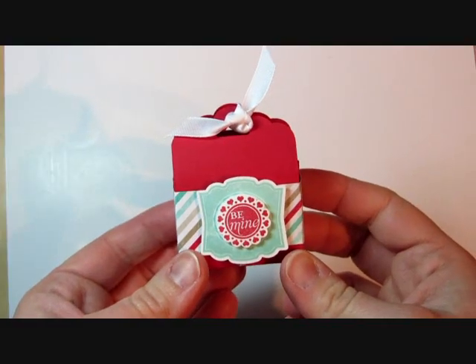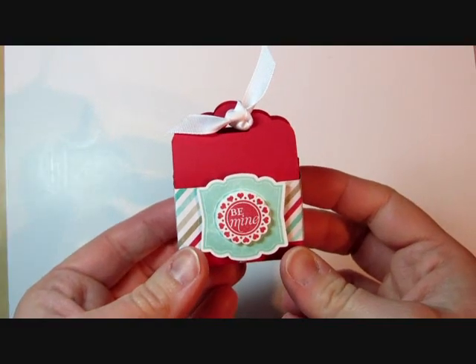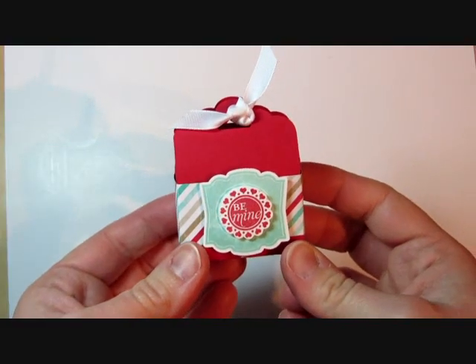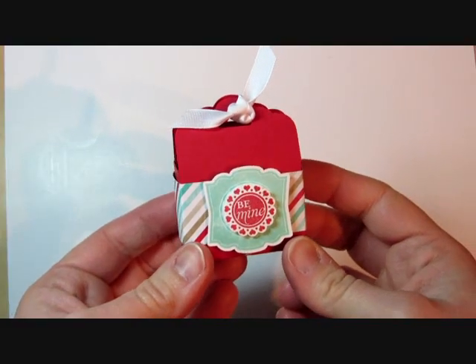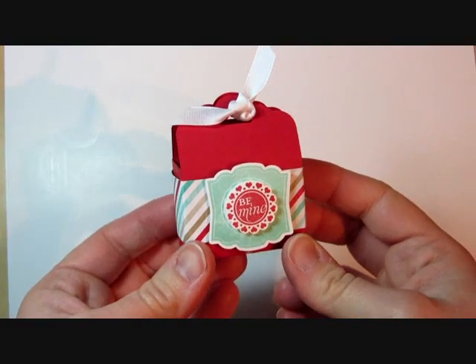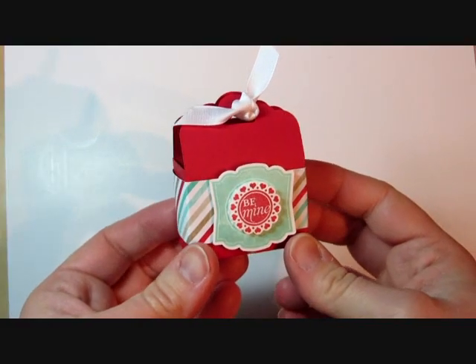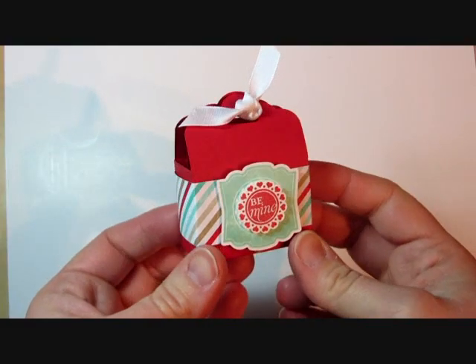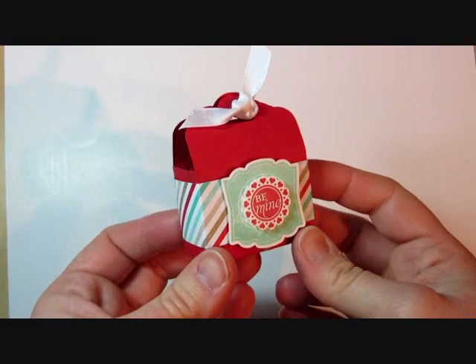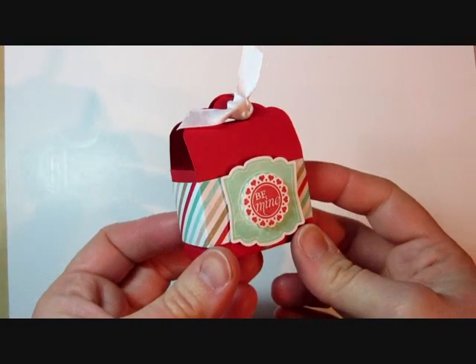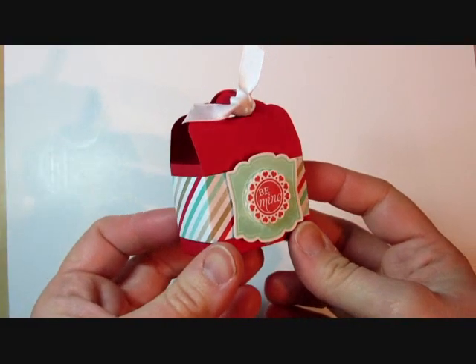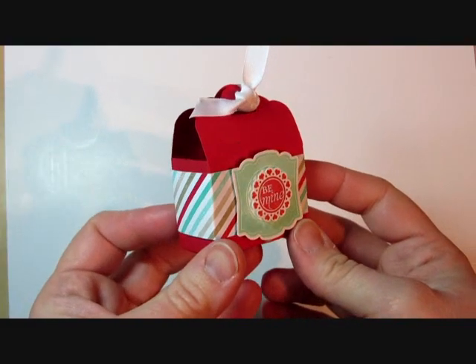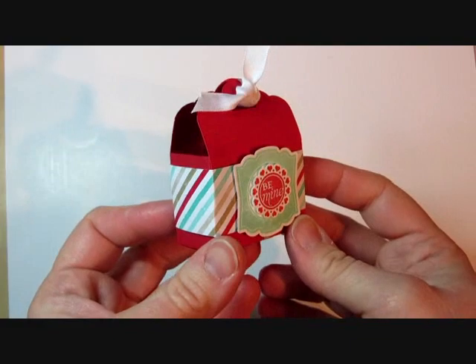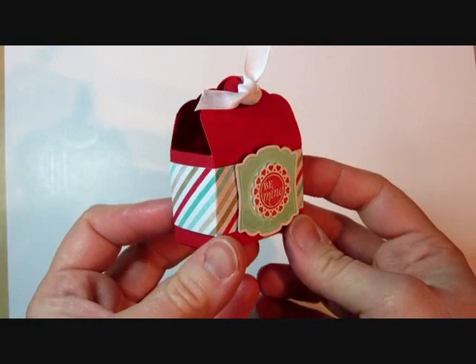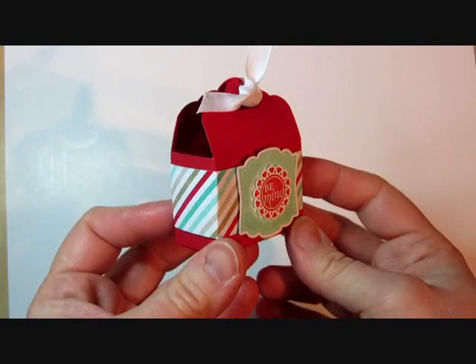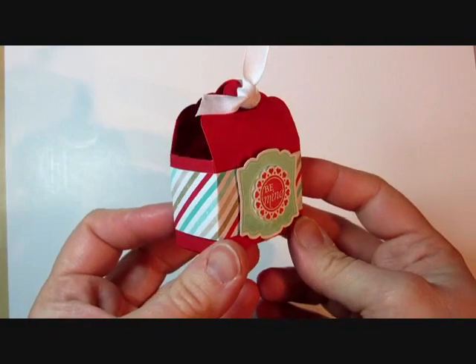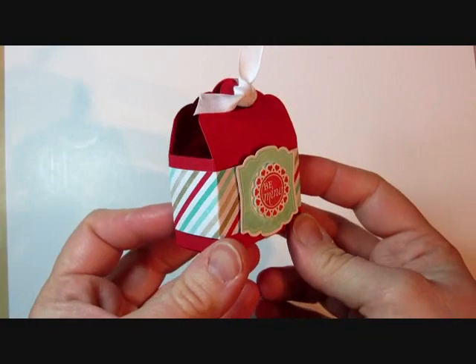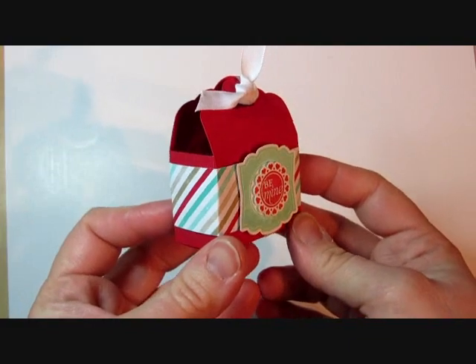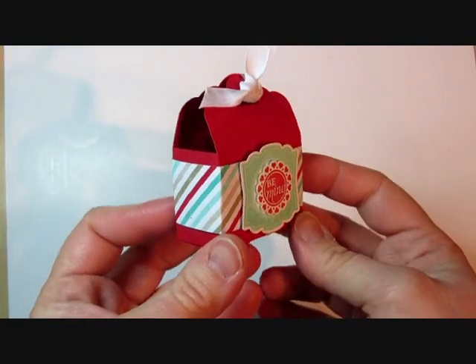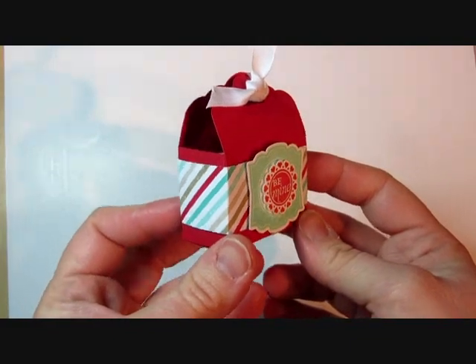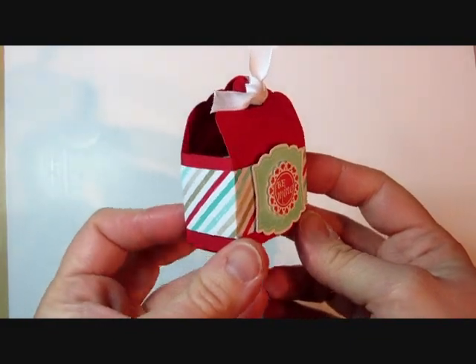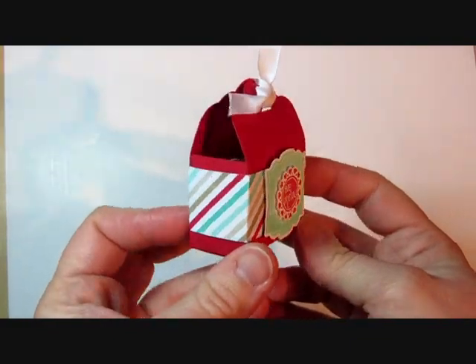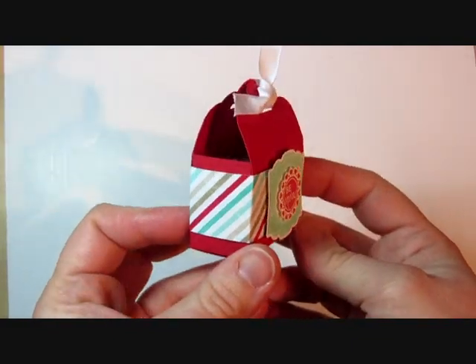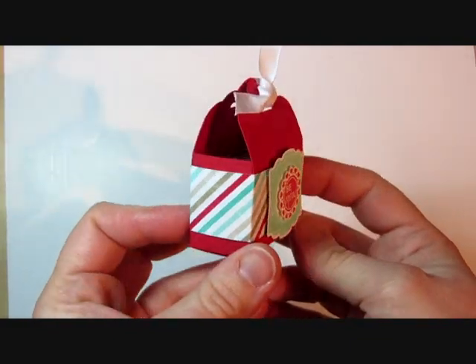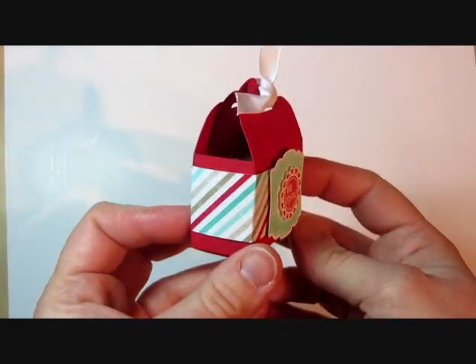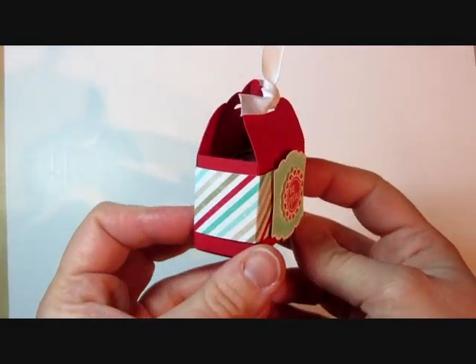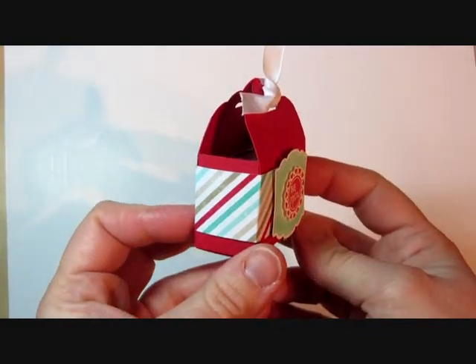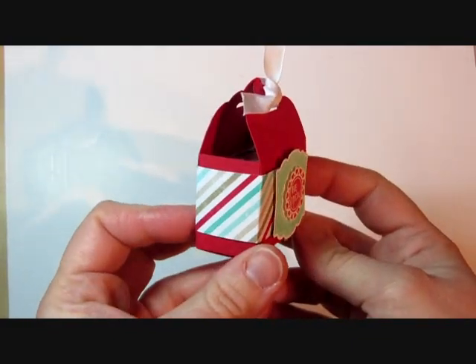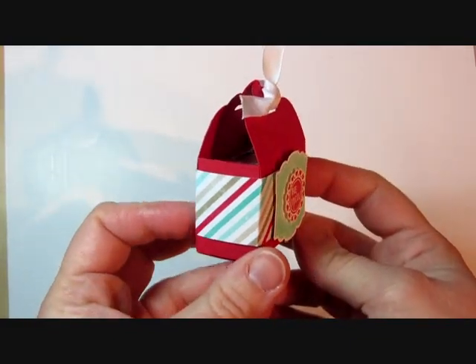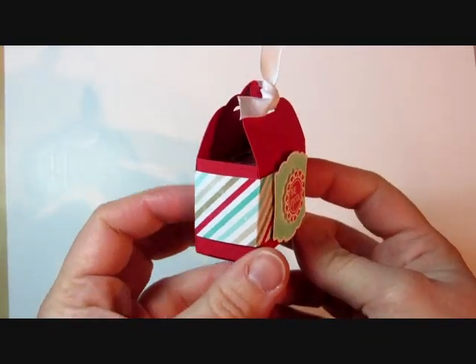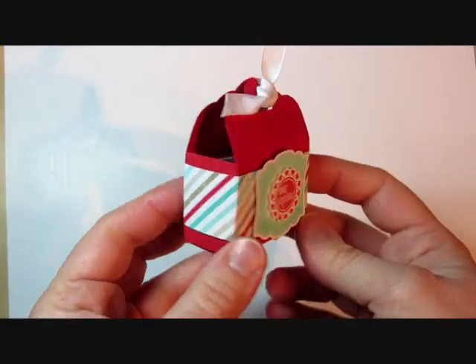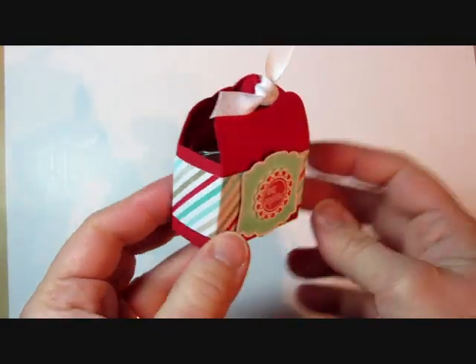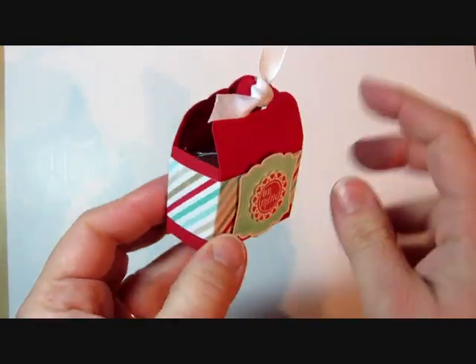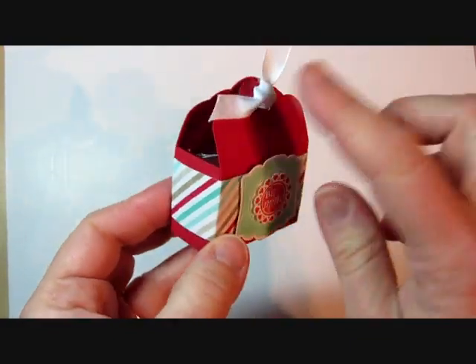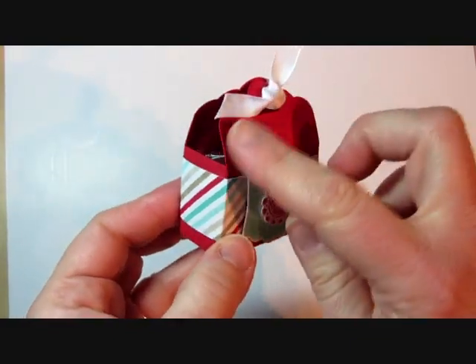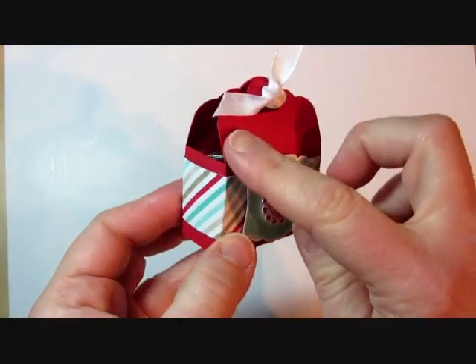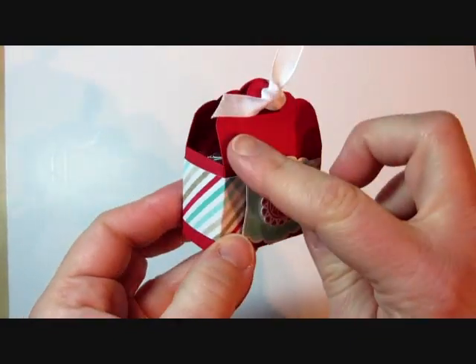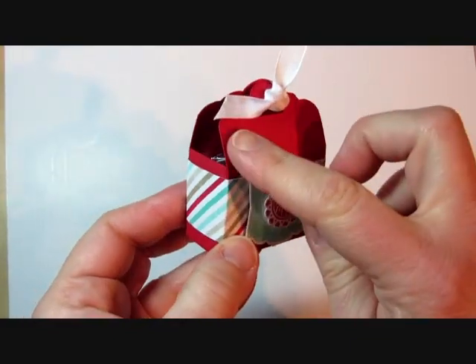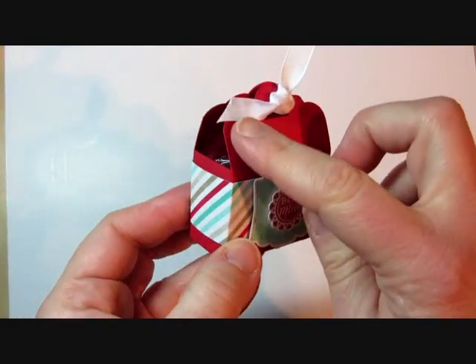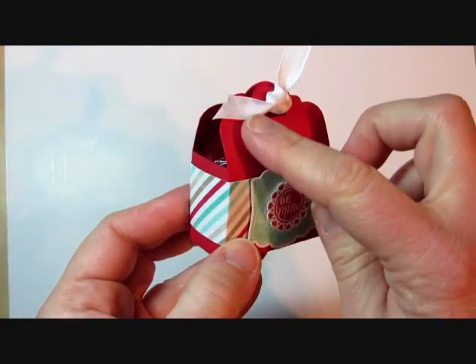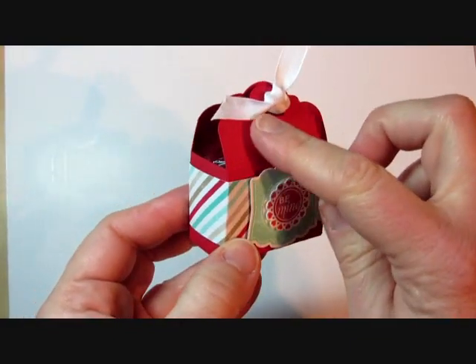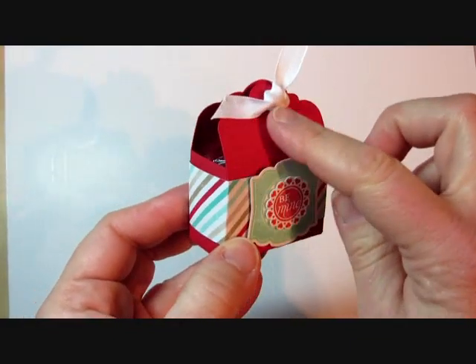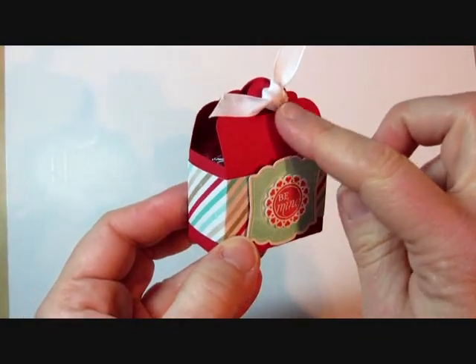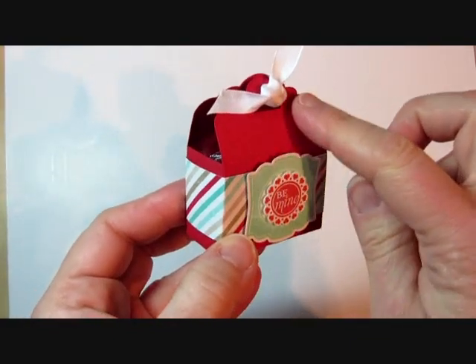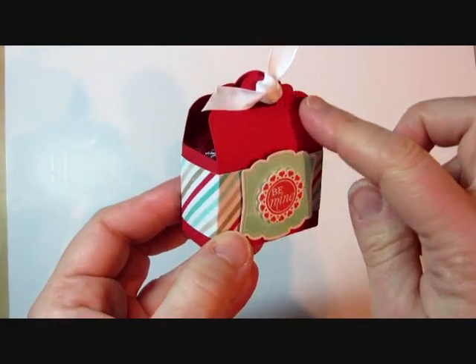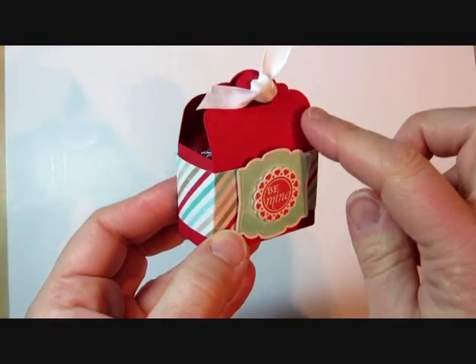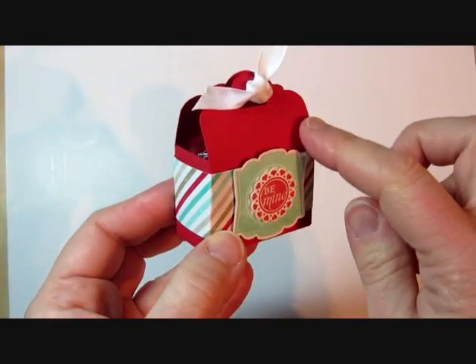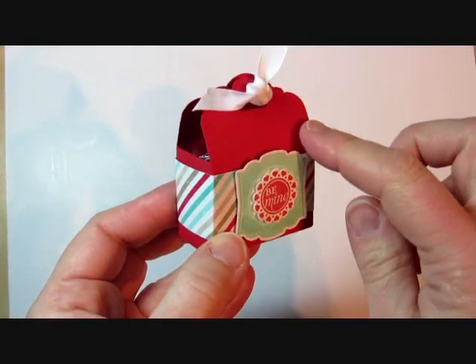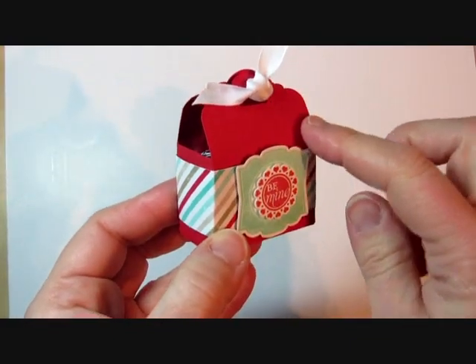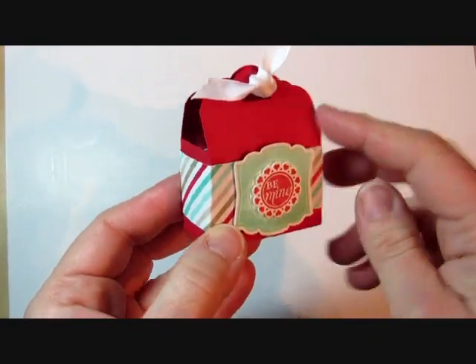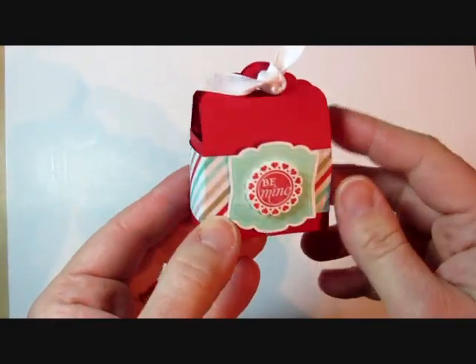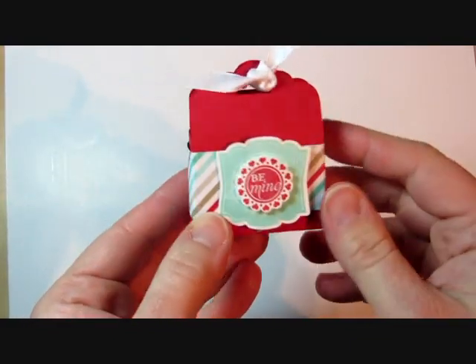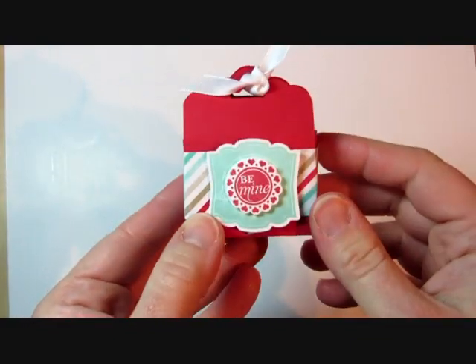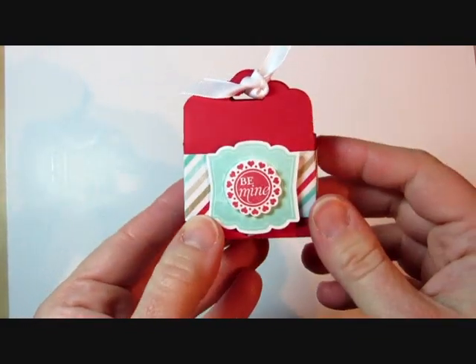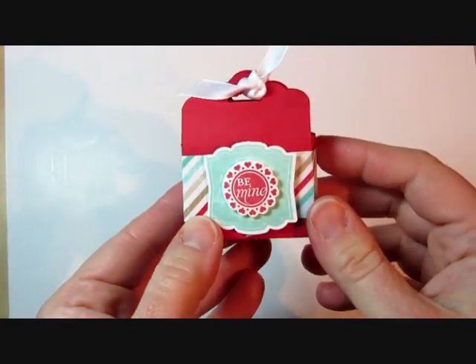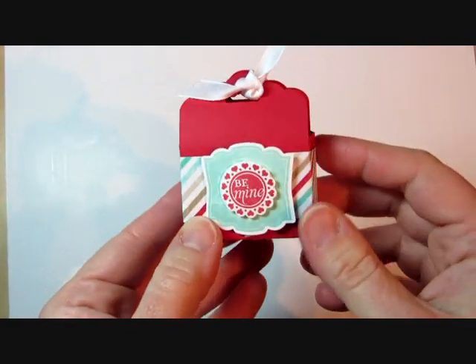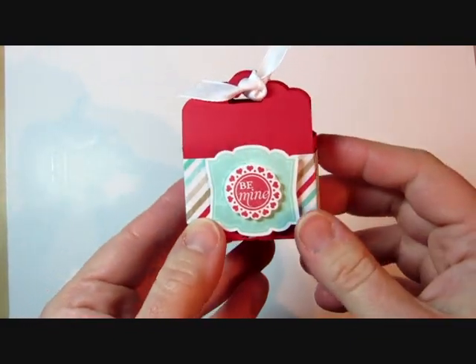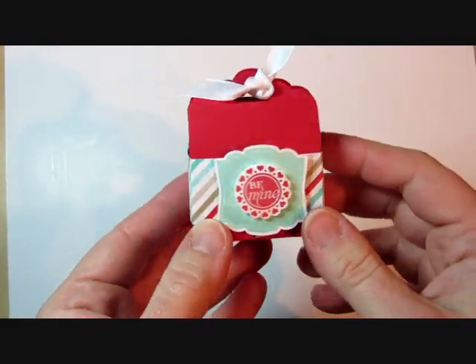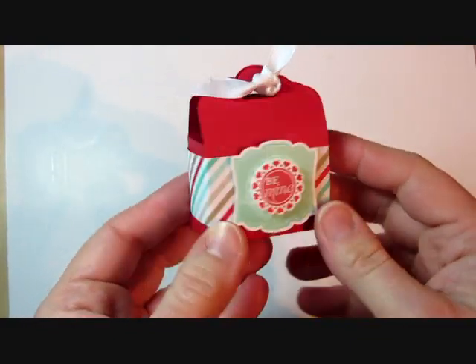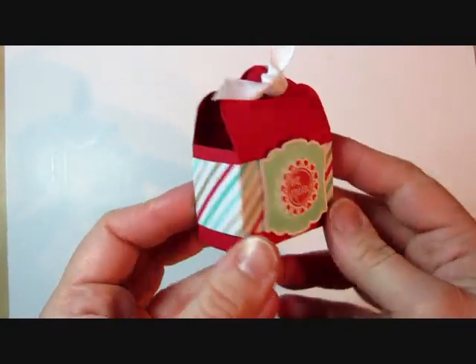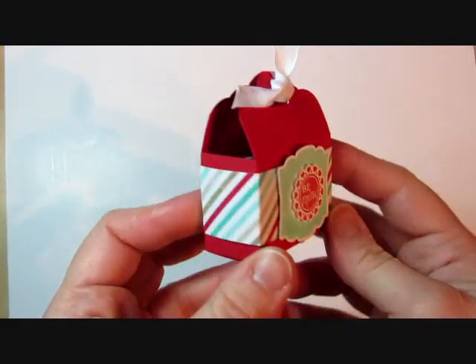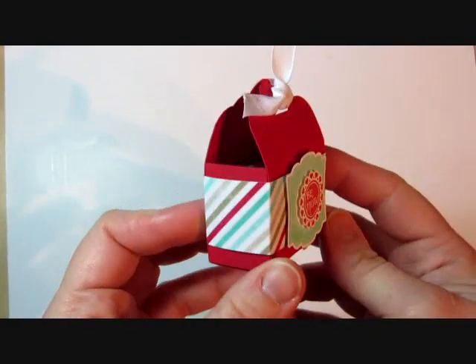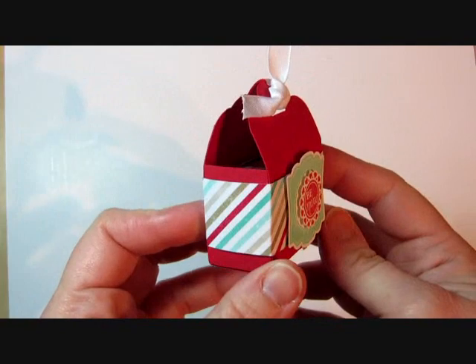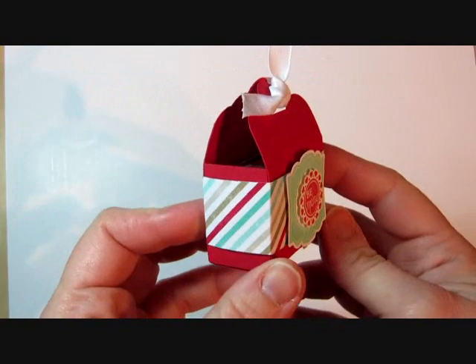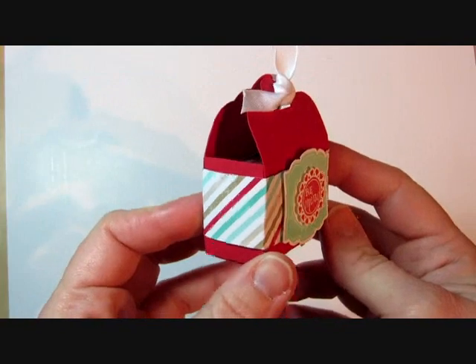Hi, it's Julie Davis and today I'm going to show you how to make this little box using the tag topper punch to make a decorative edge.